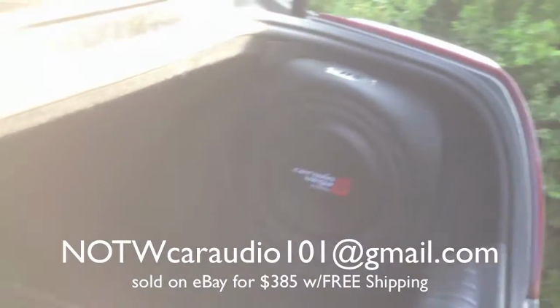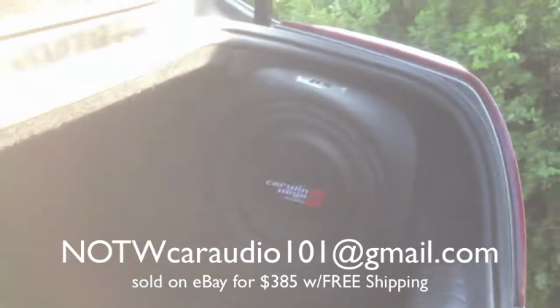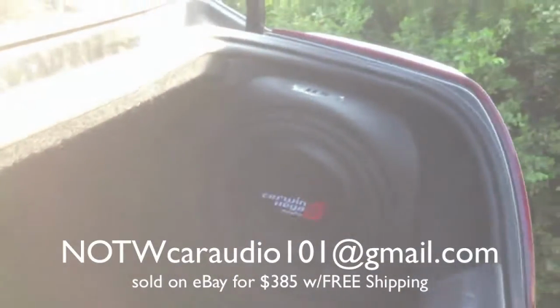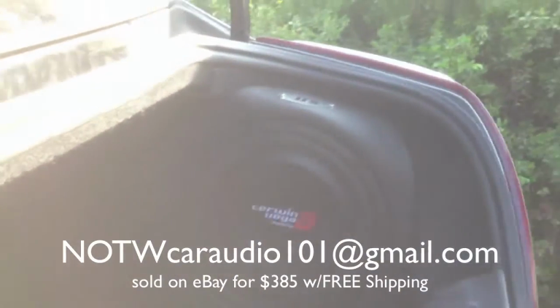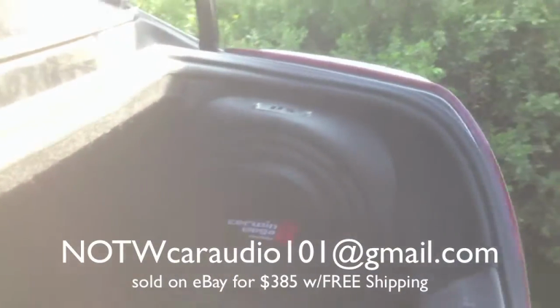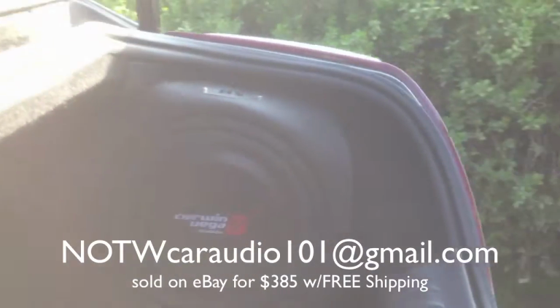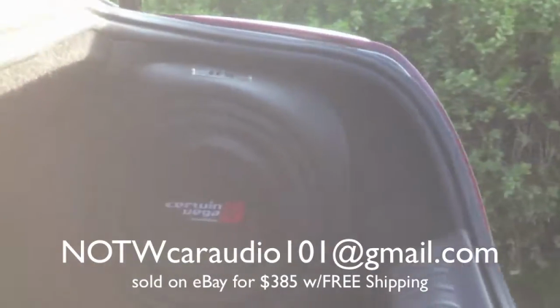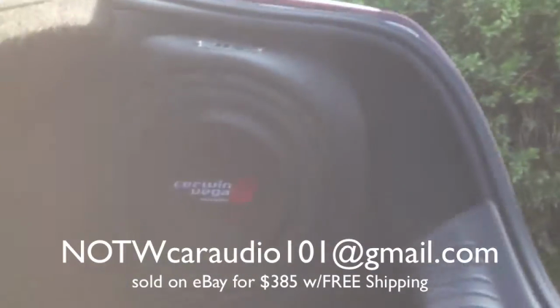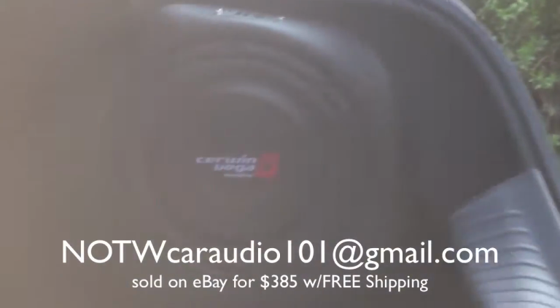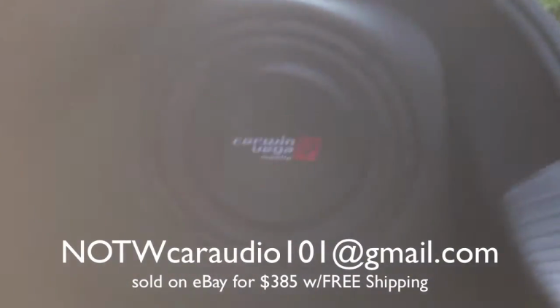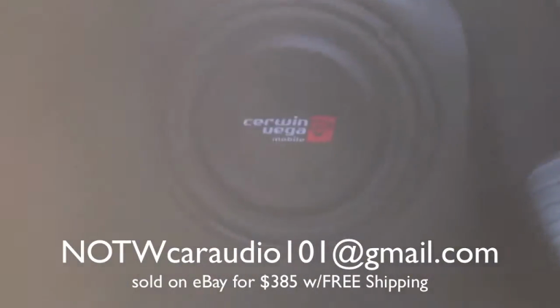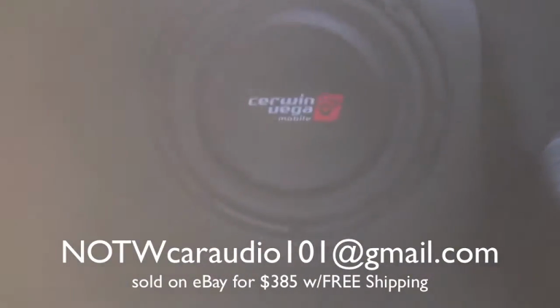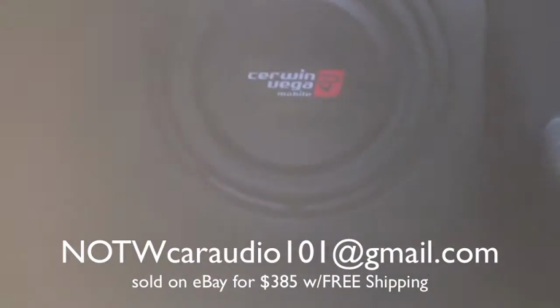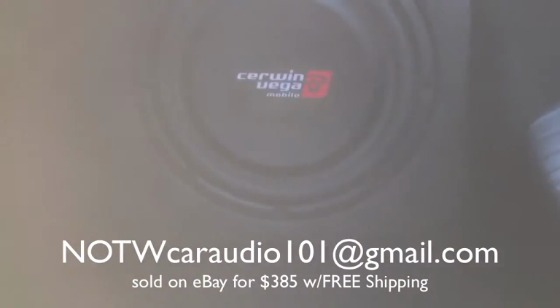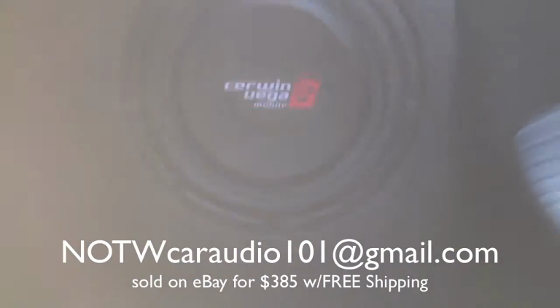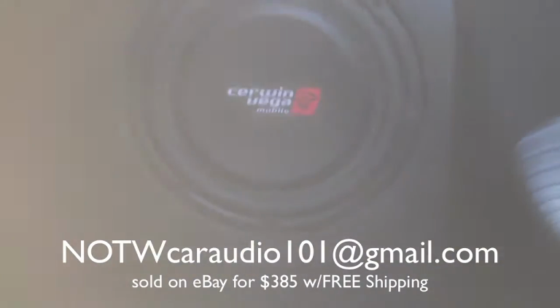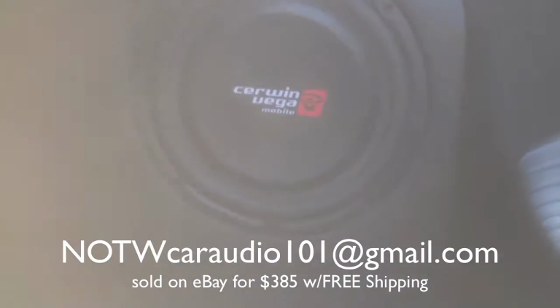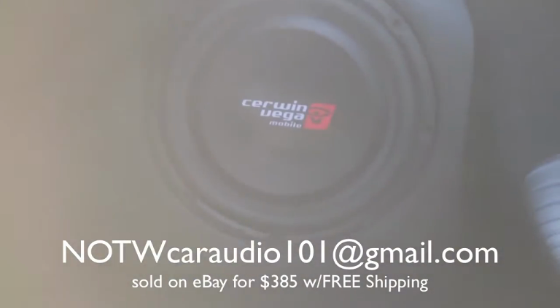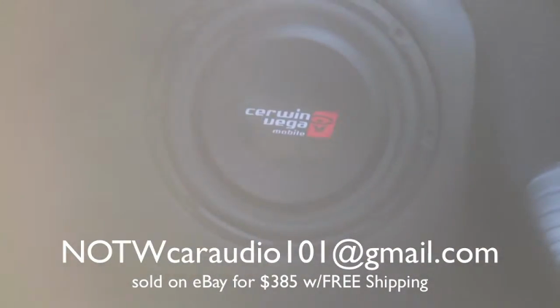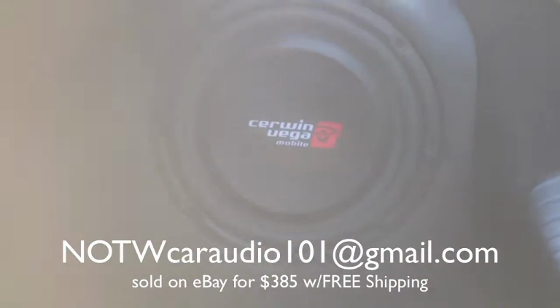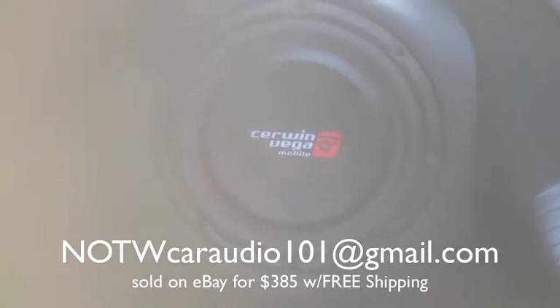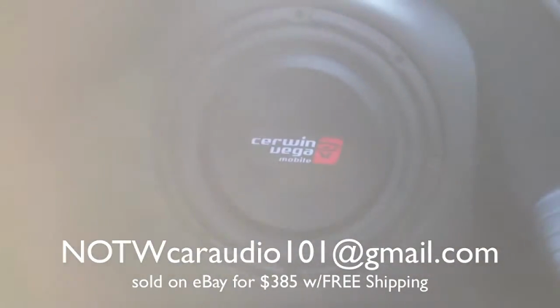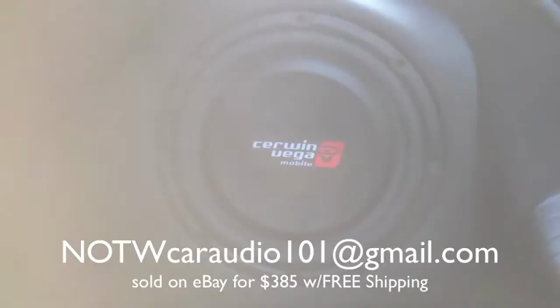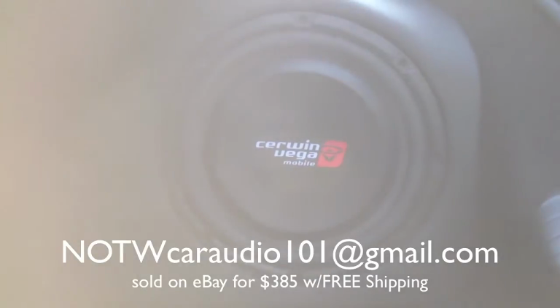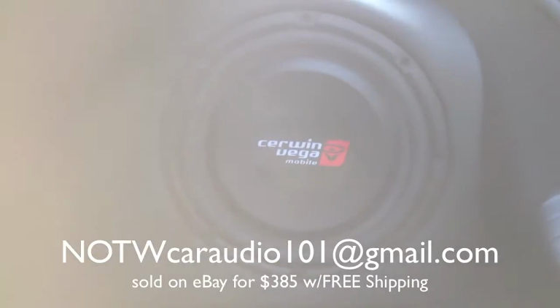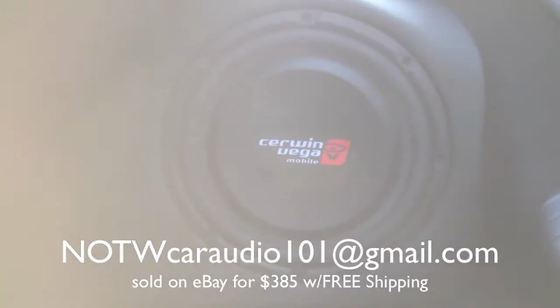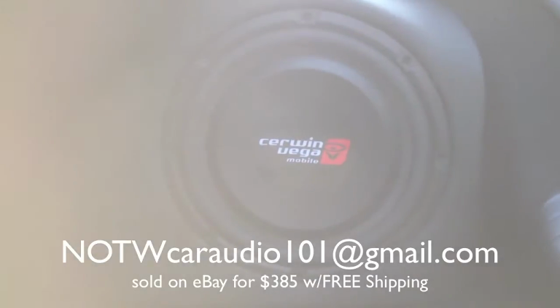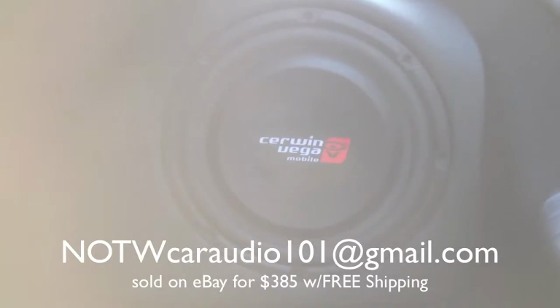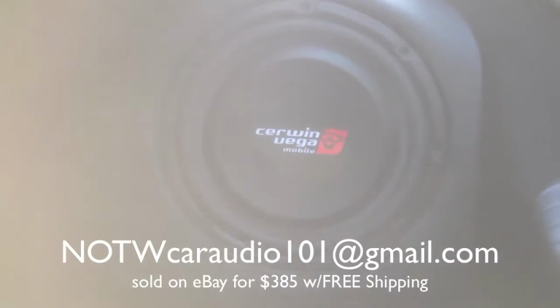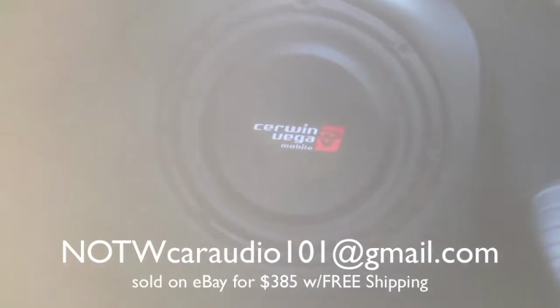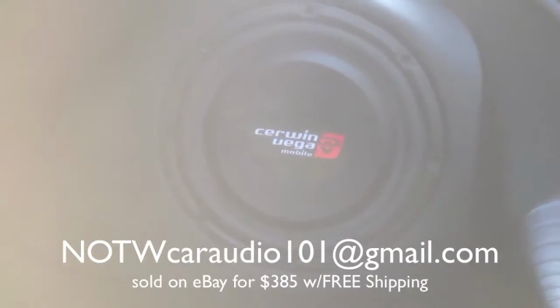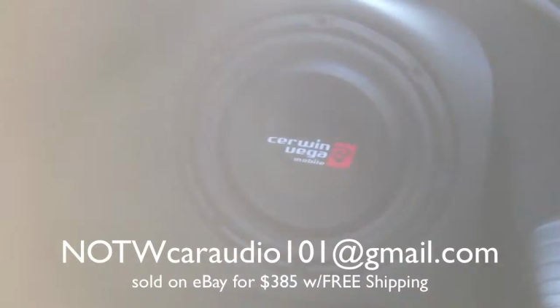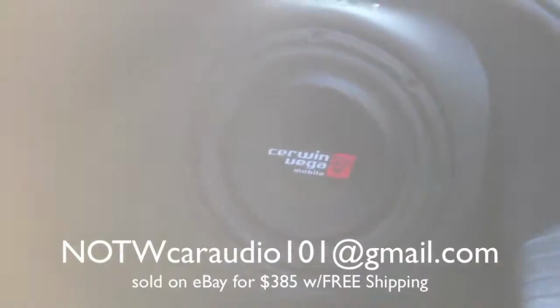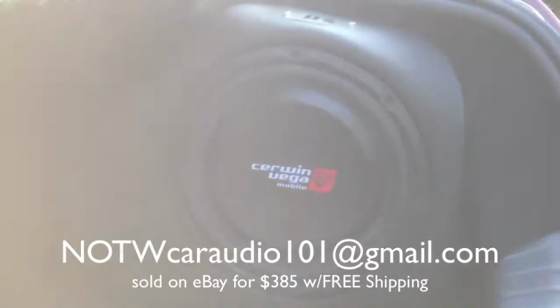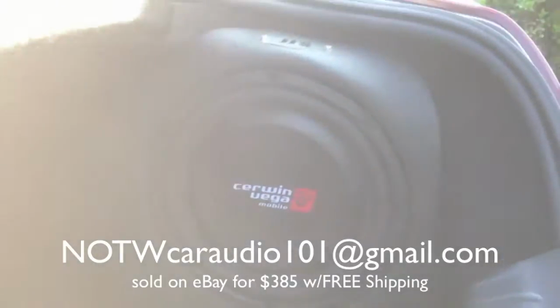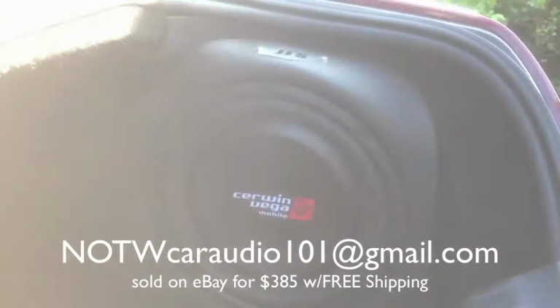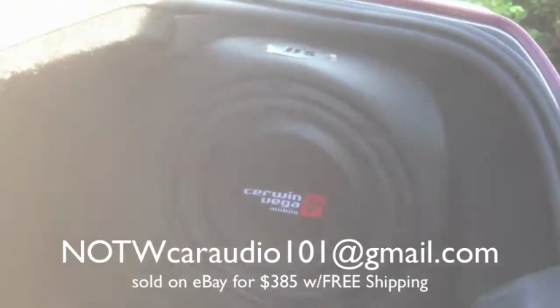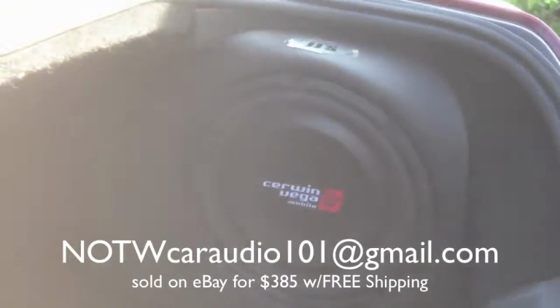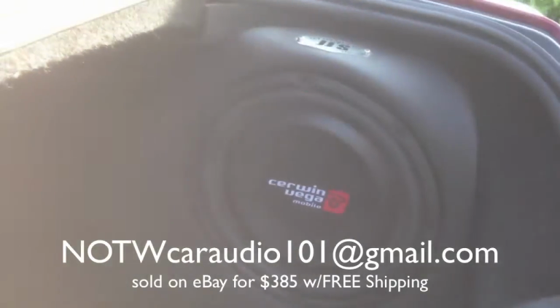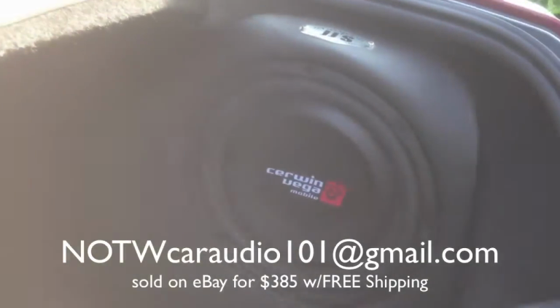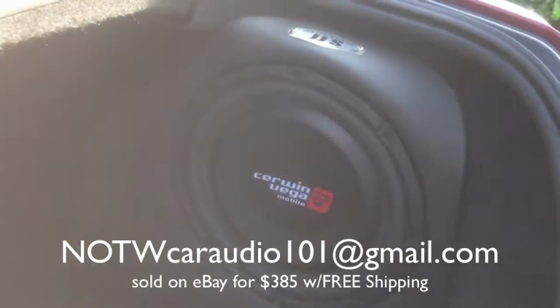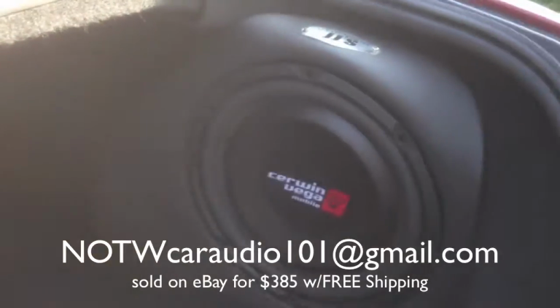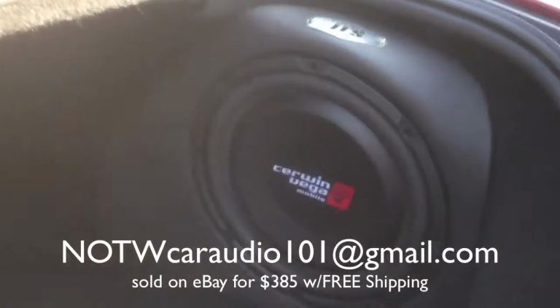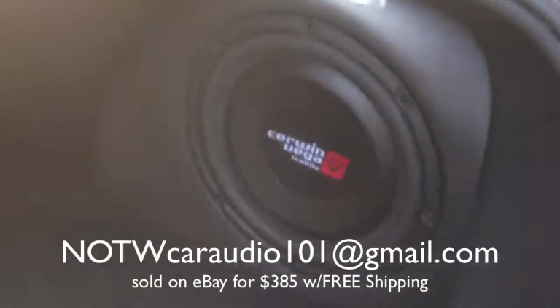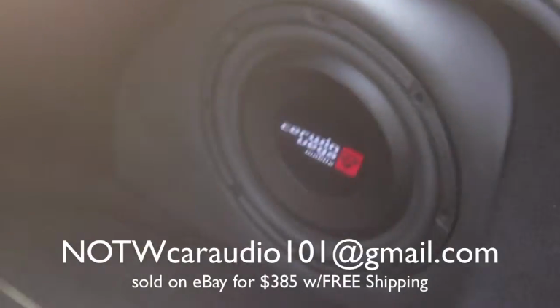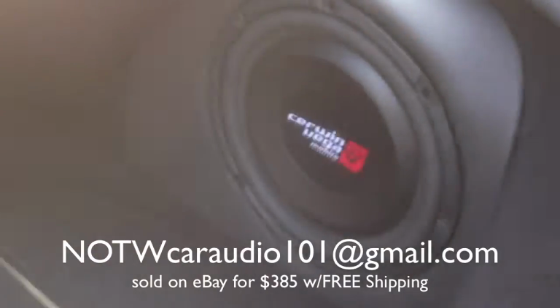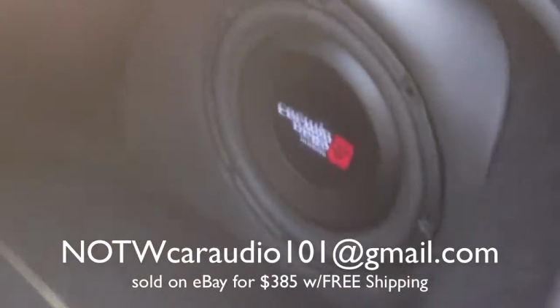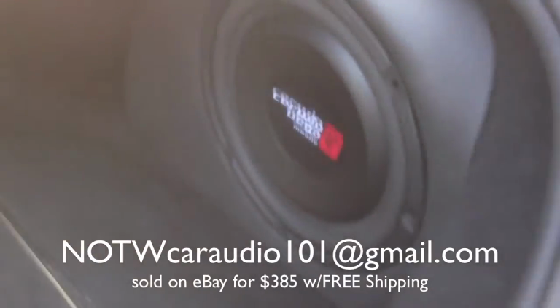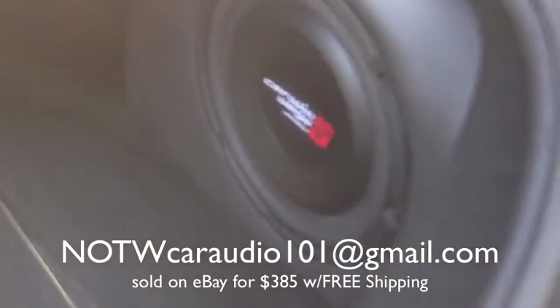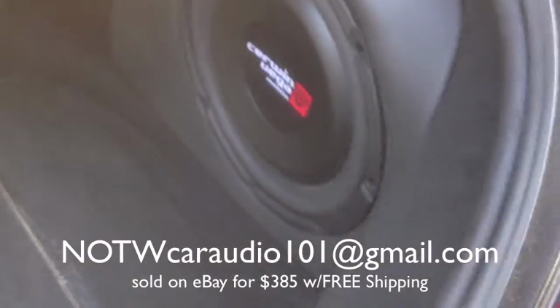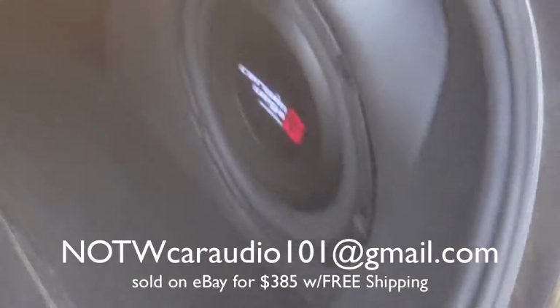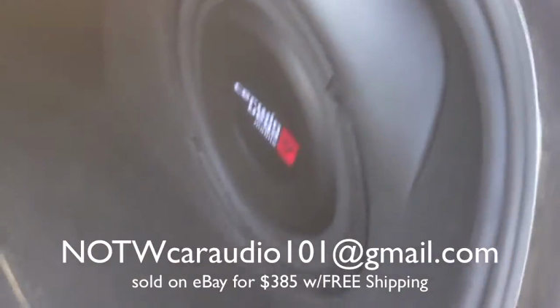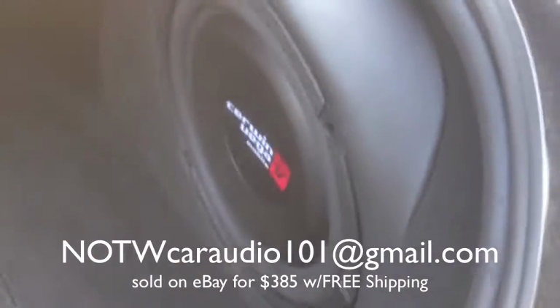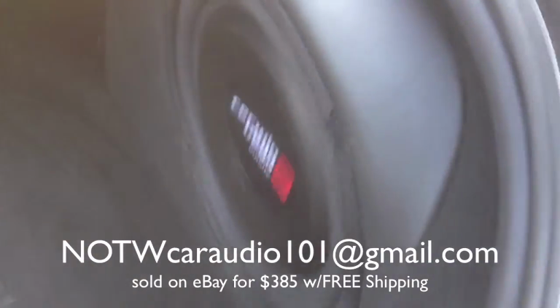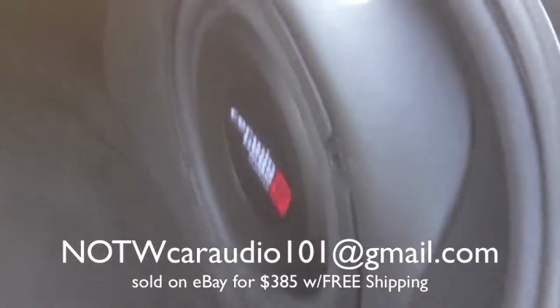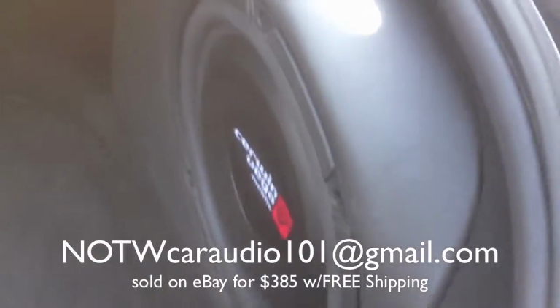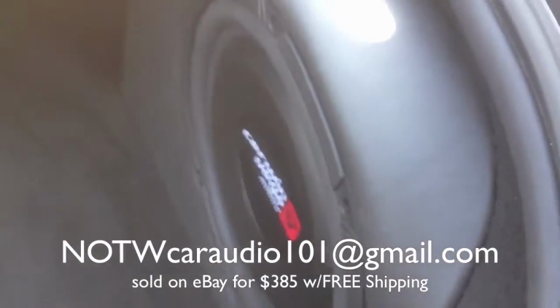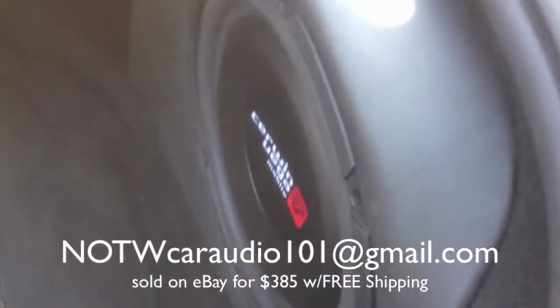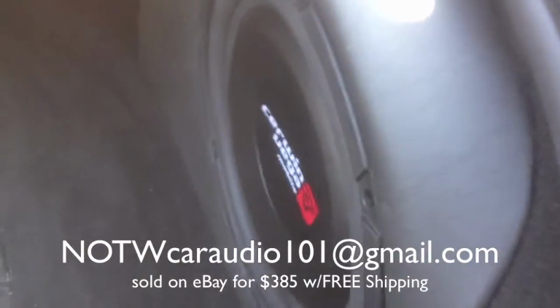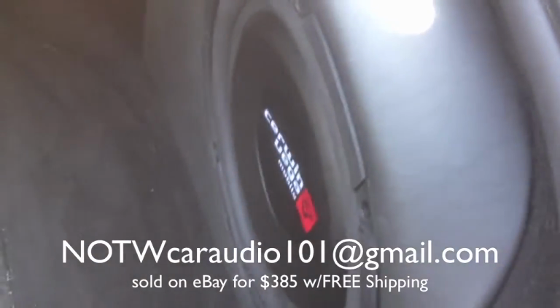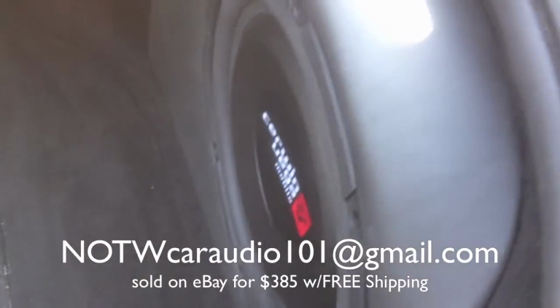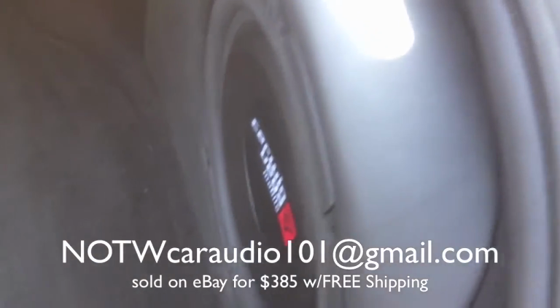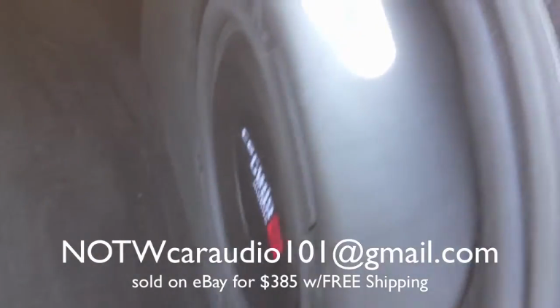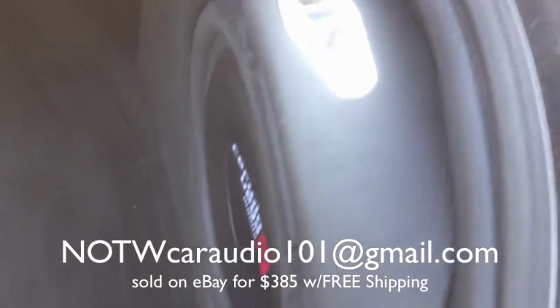It fits the contours of the vehicle perfectly. They are covered in black Elante vinyl.